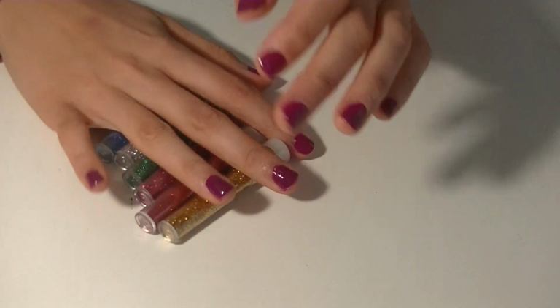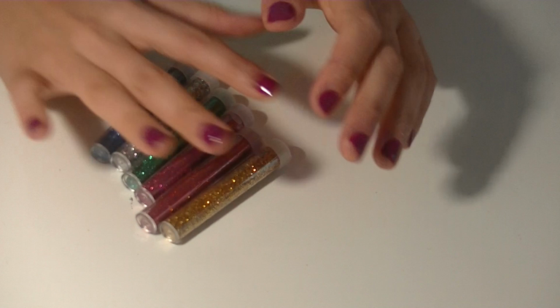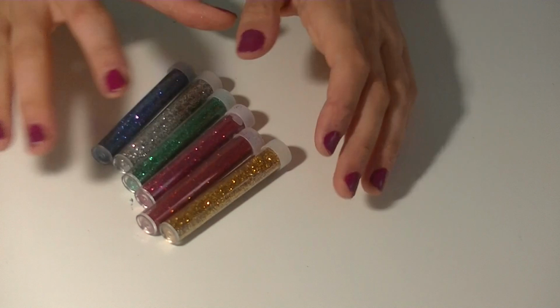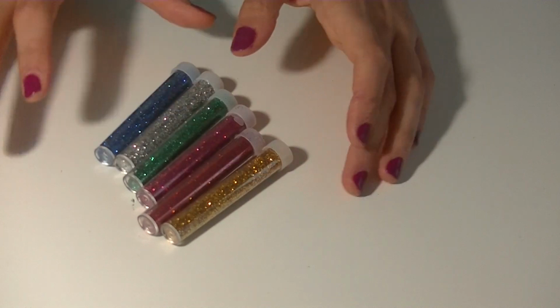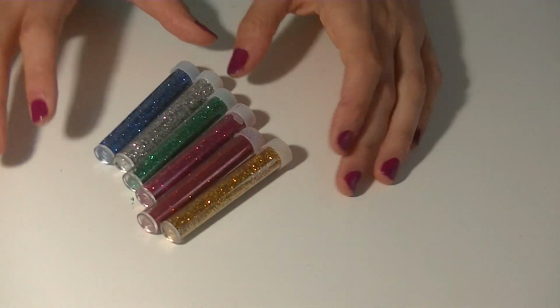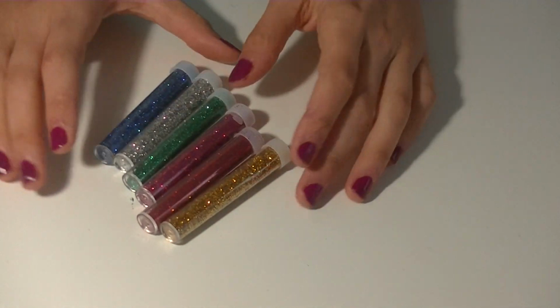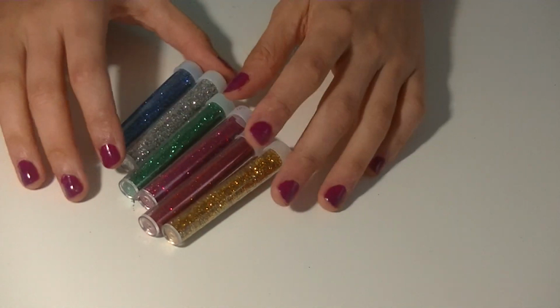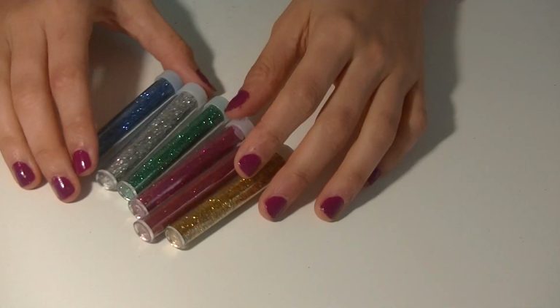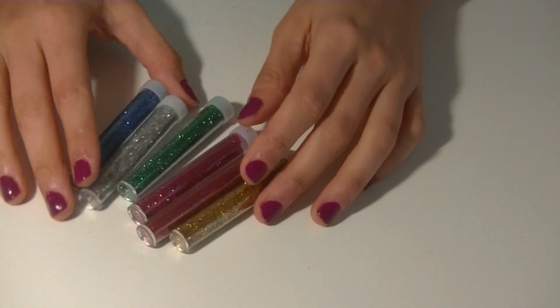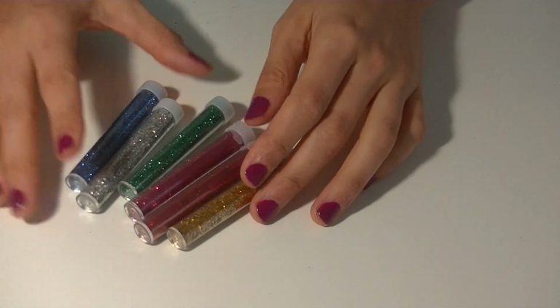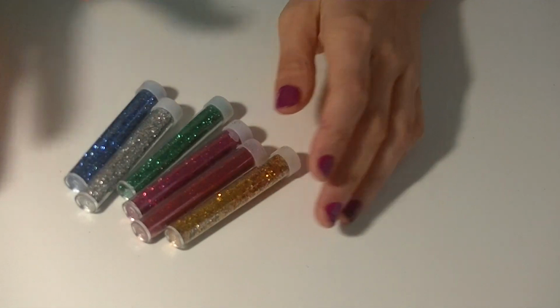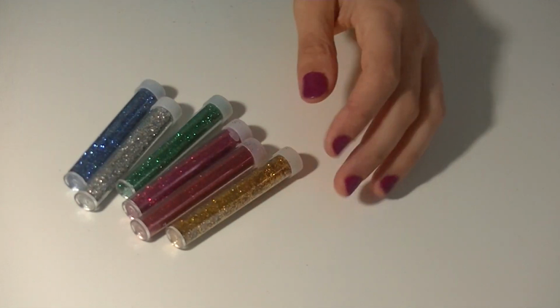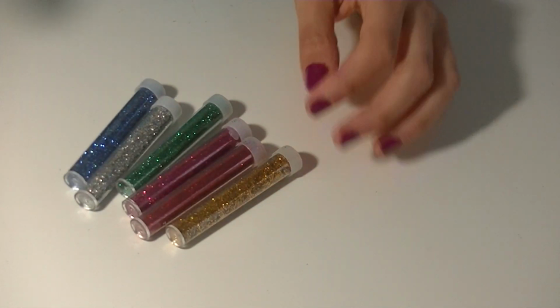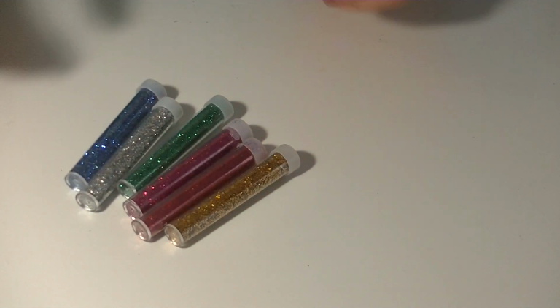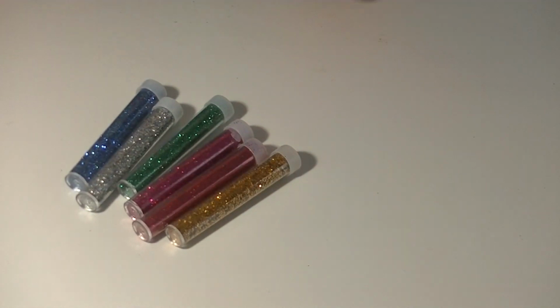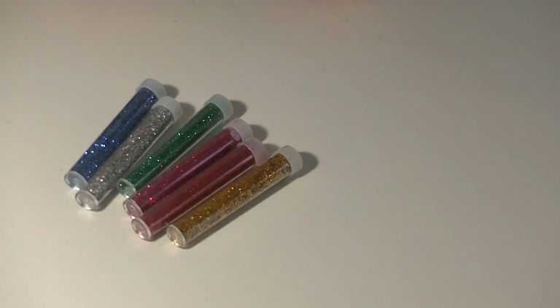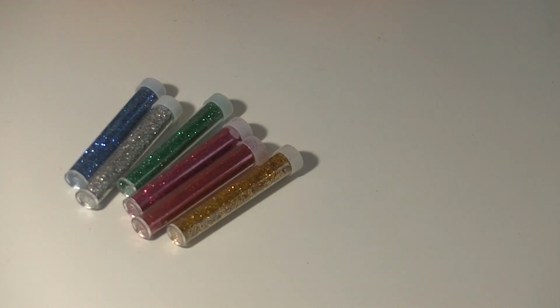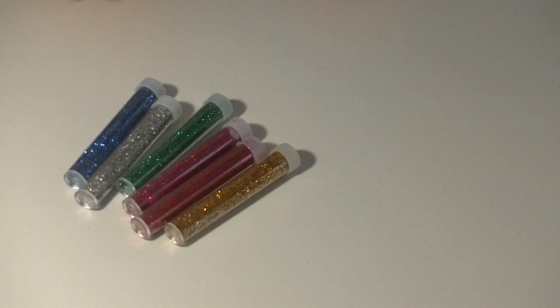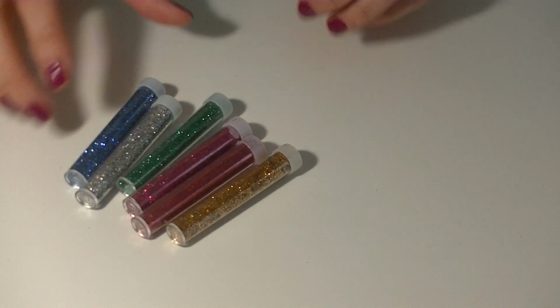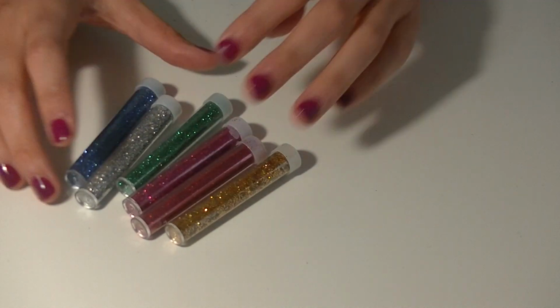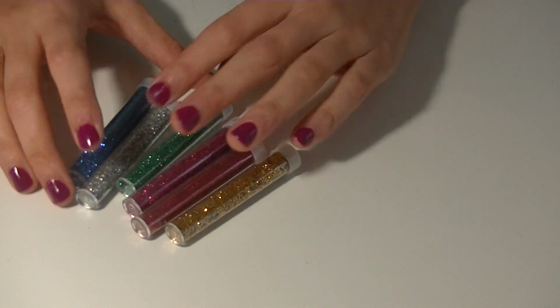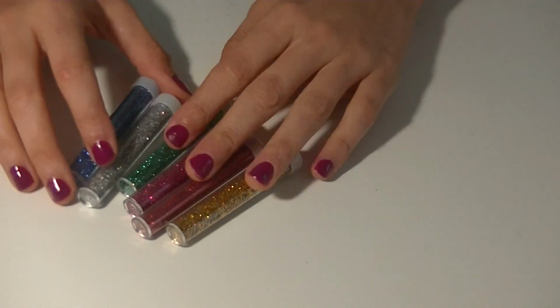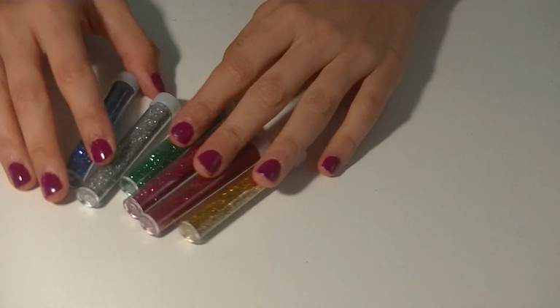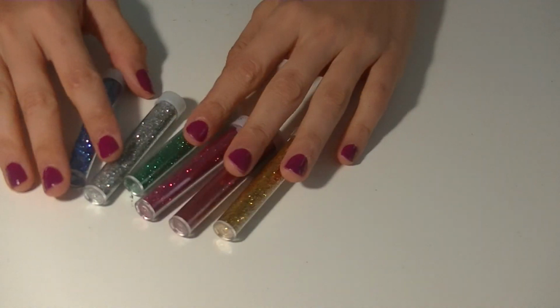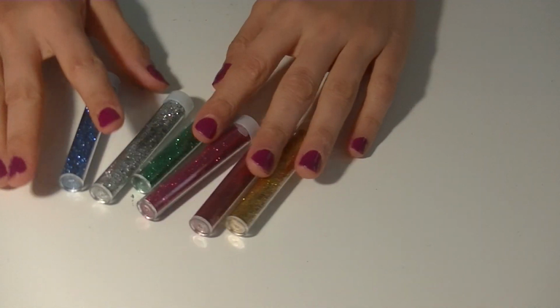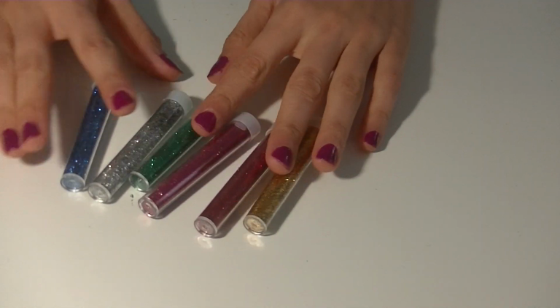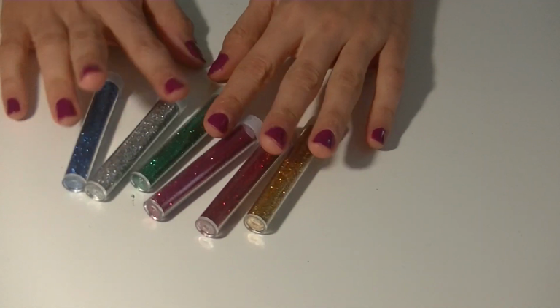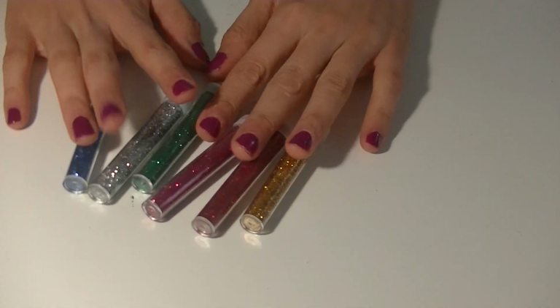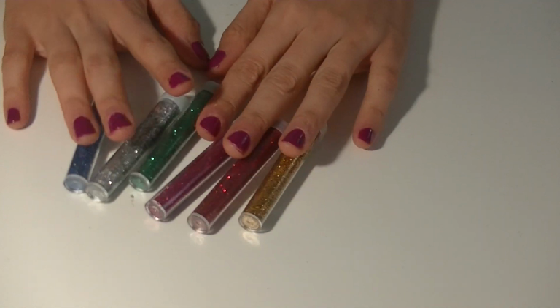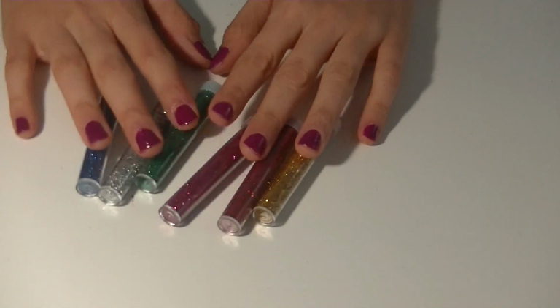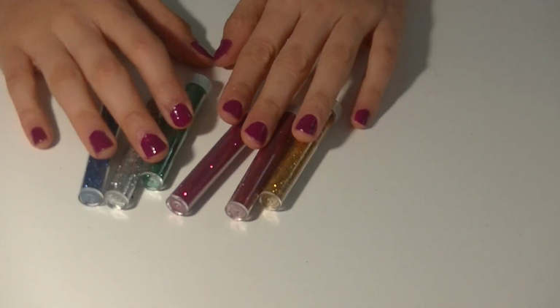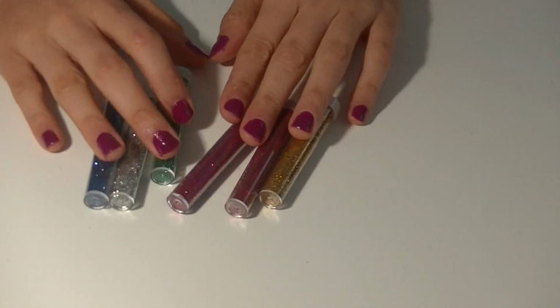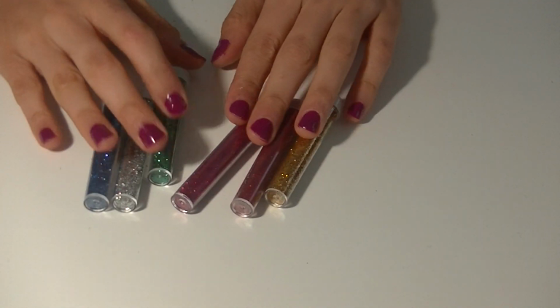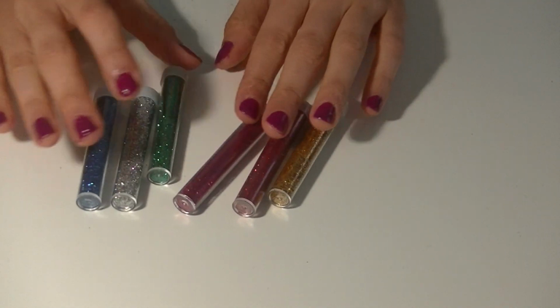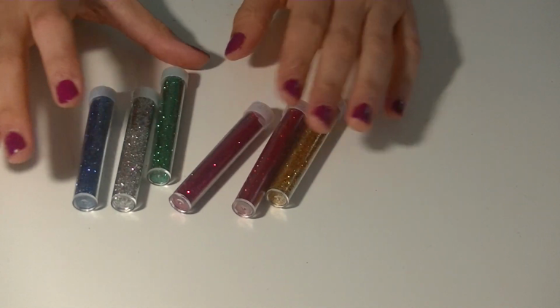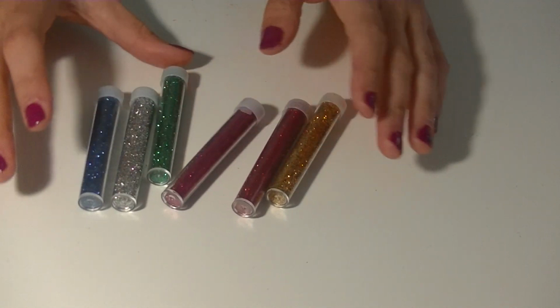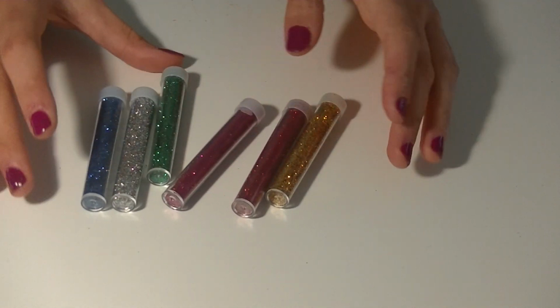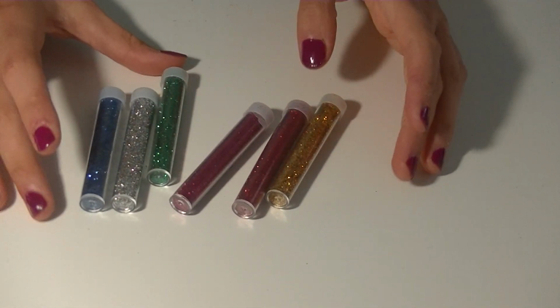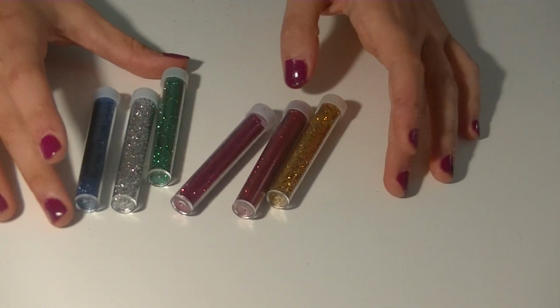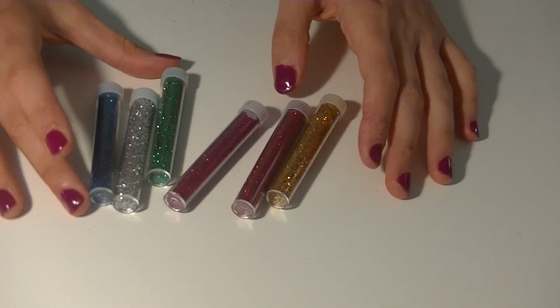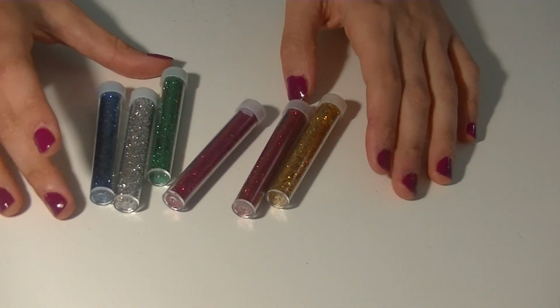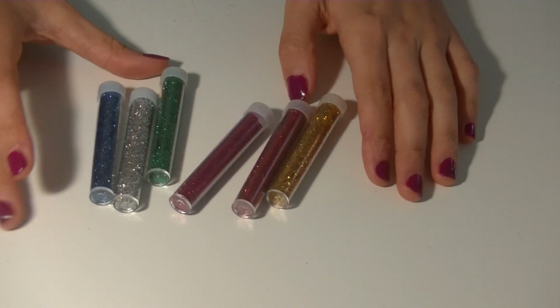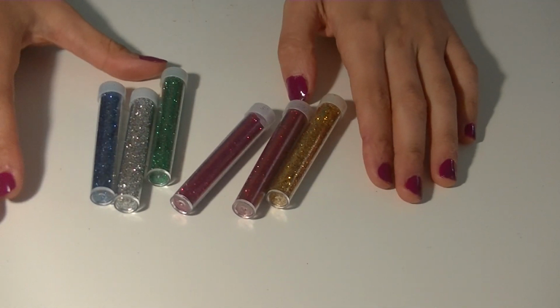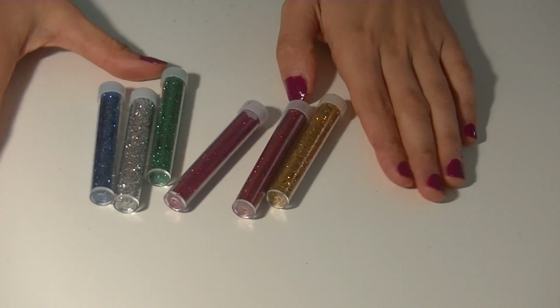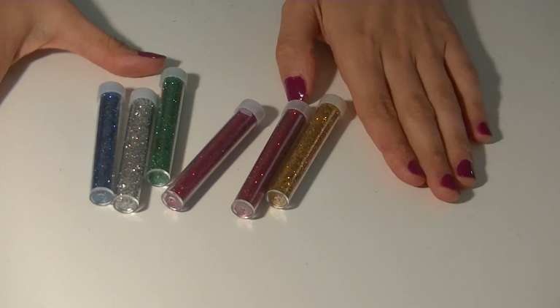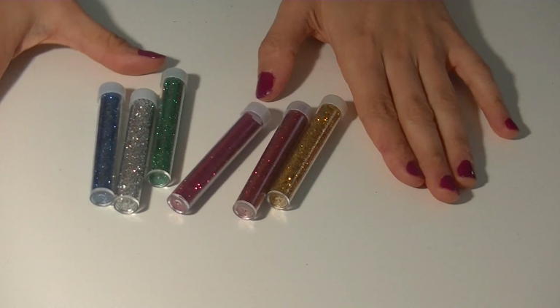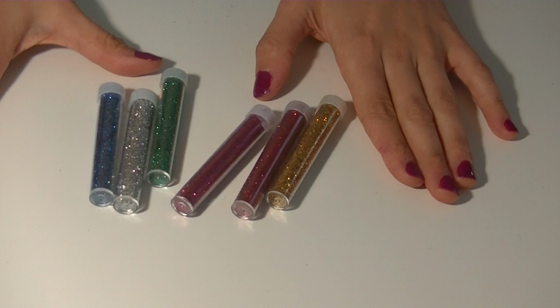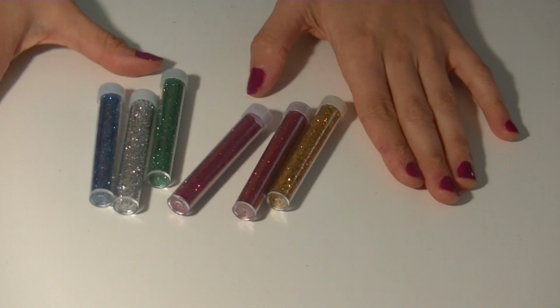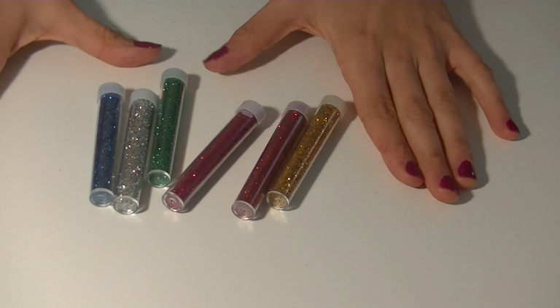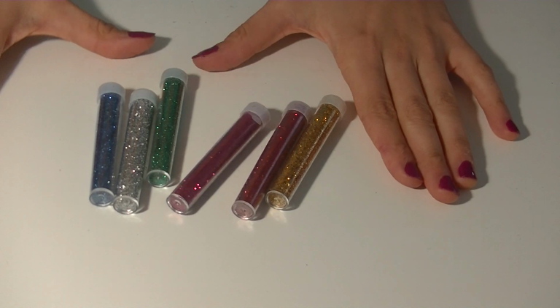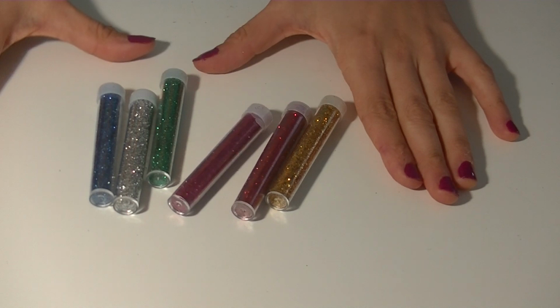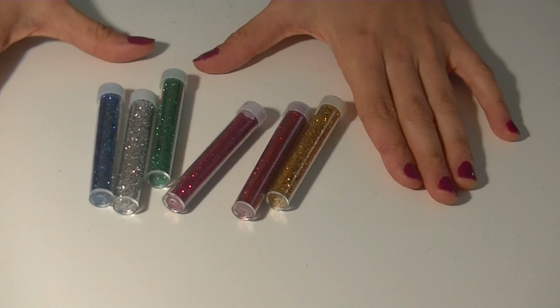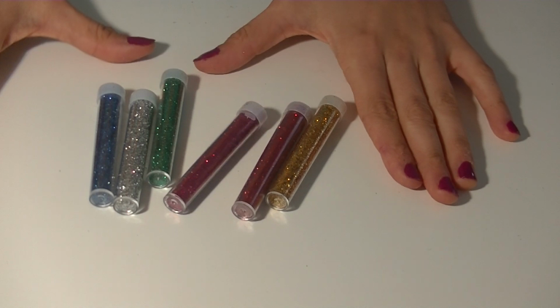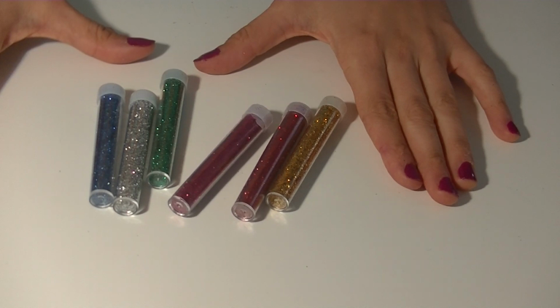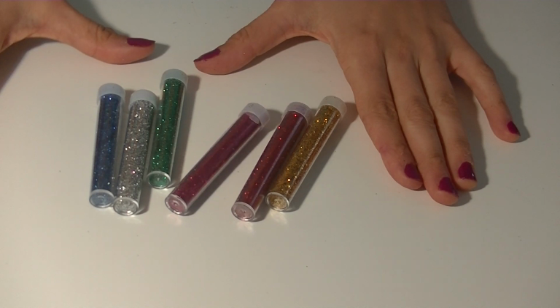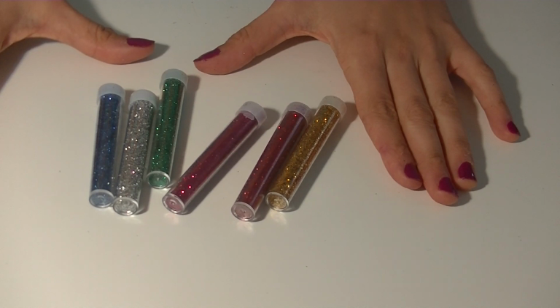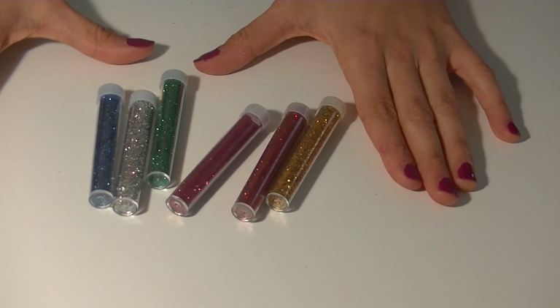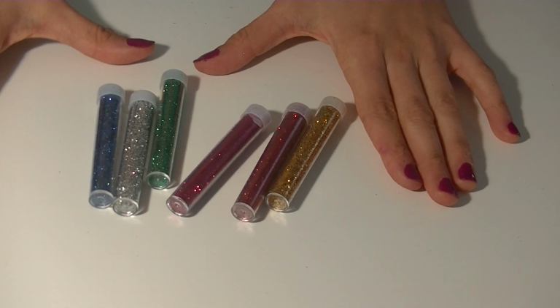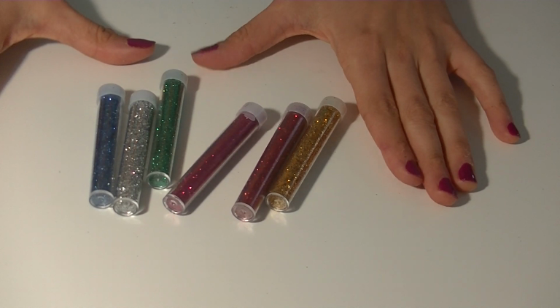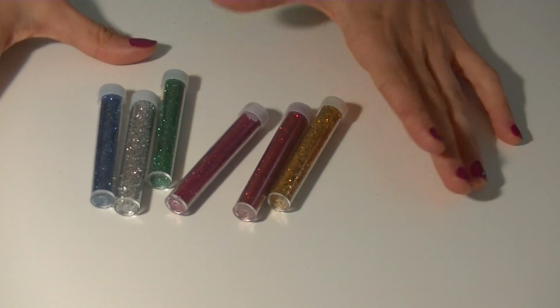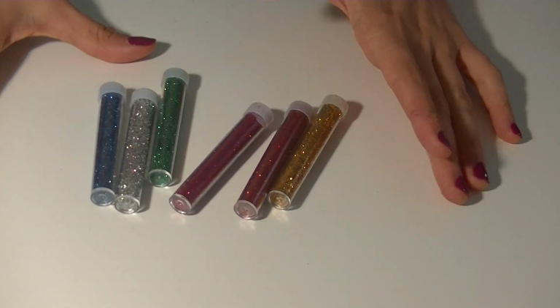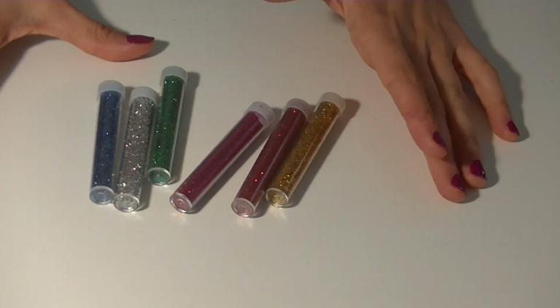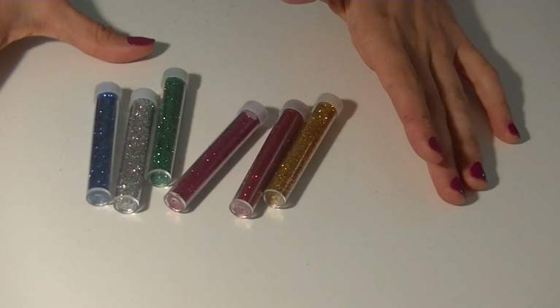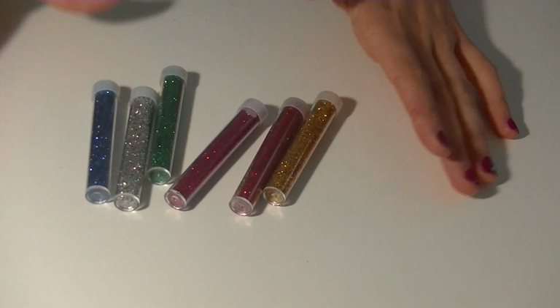This is optional, but adding glitter makes it look much better. Just saying — up to you.